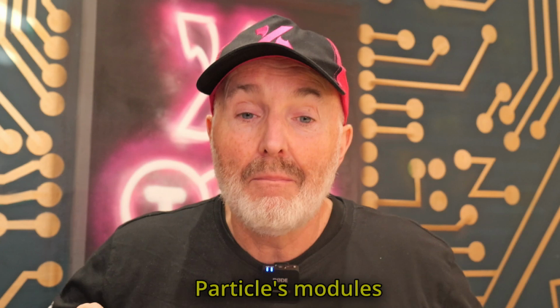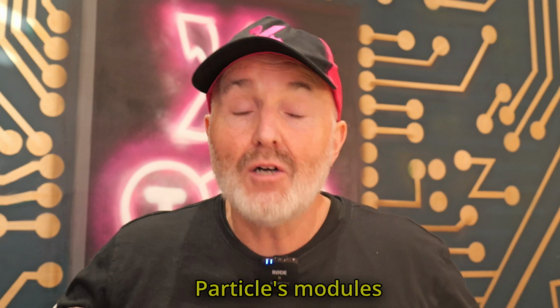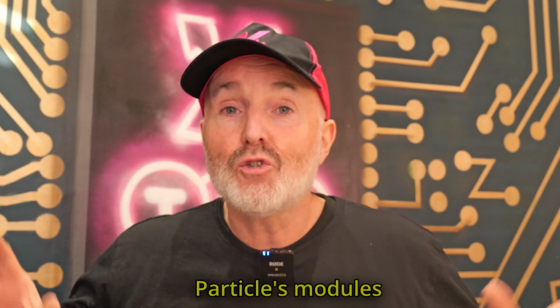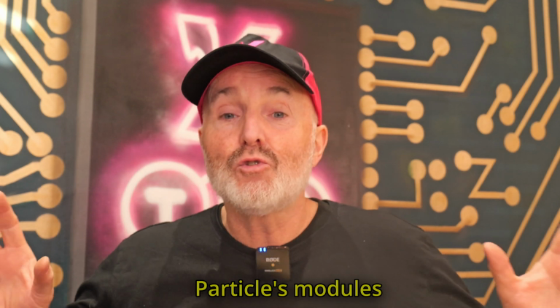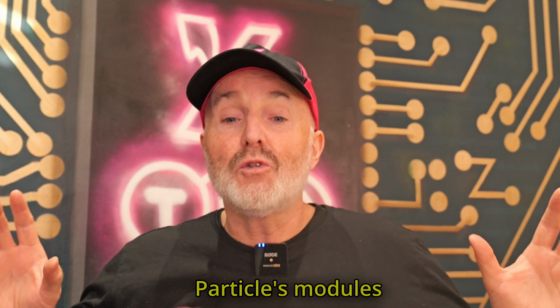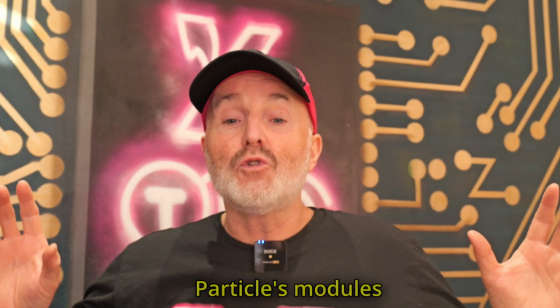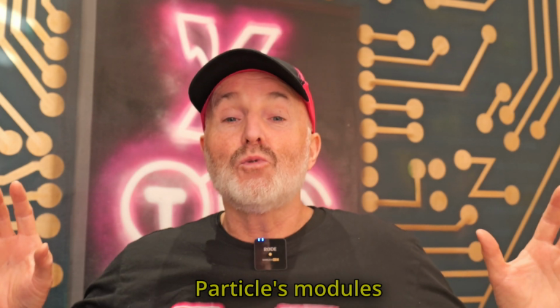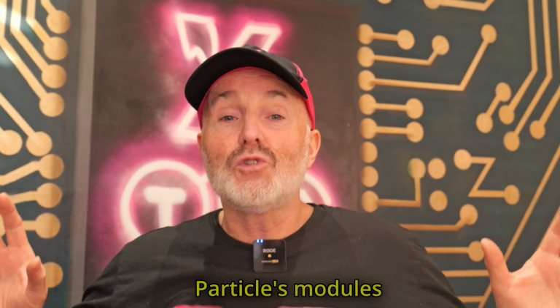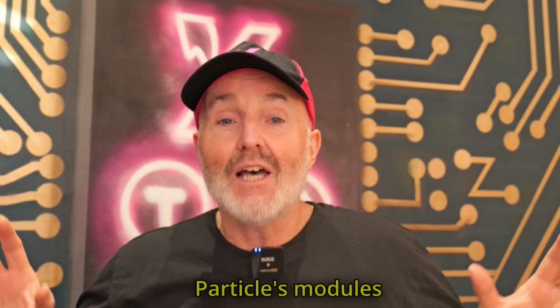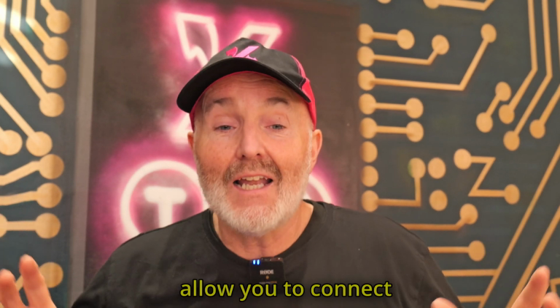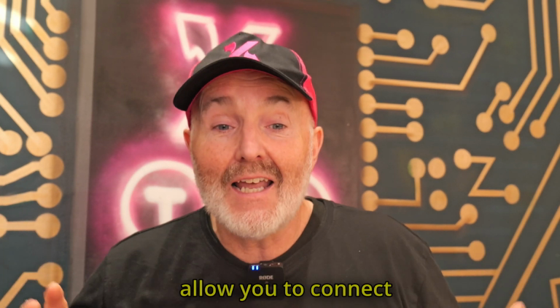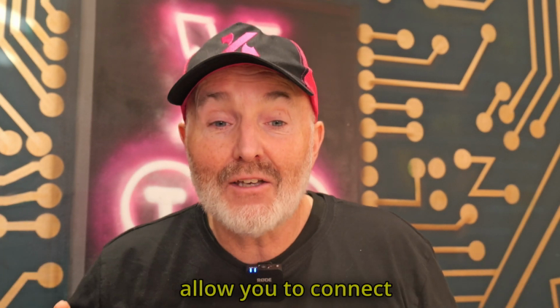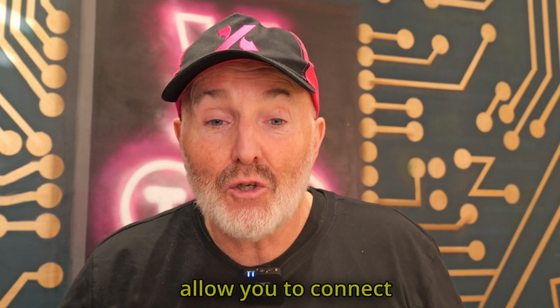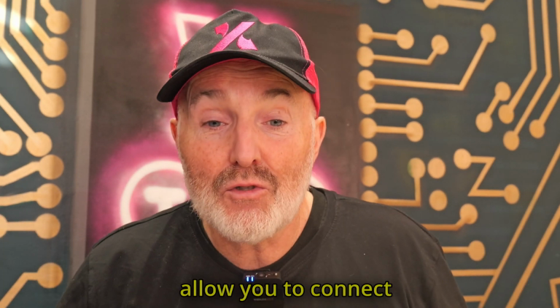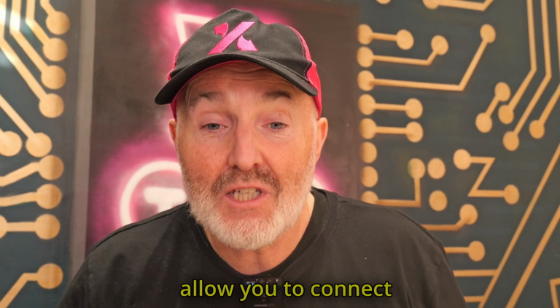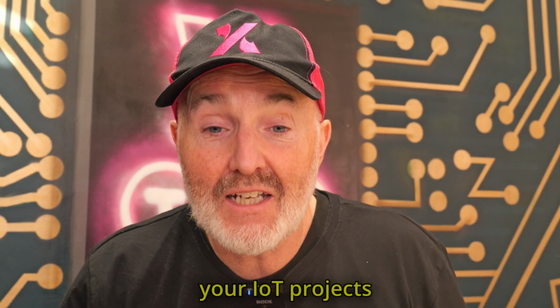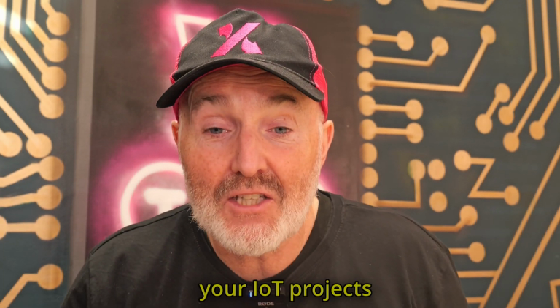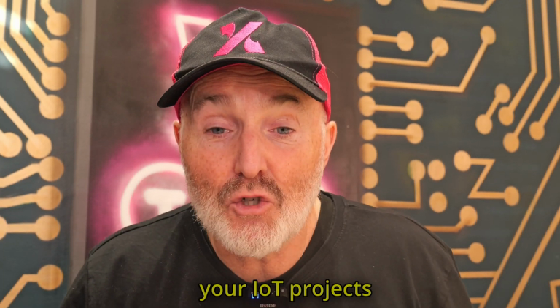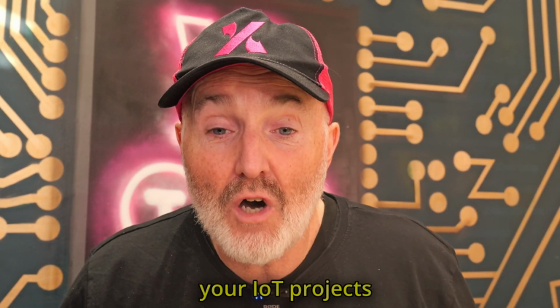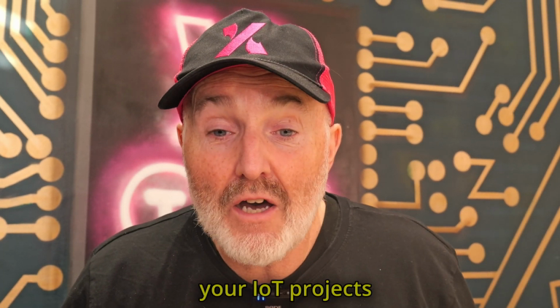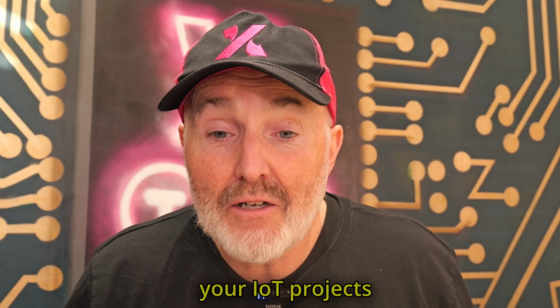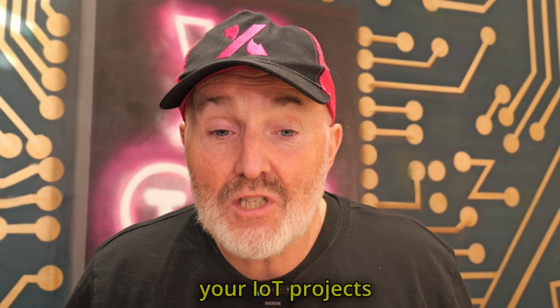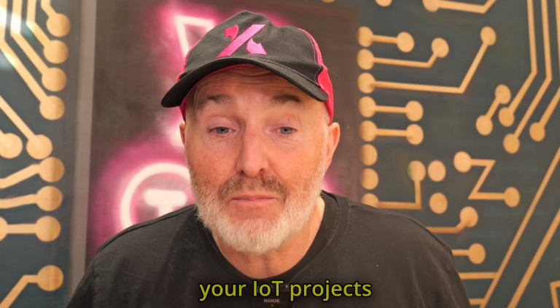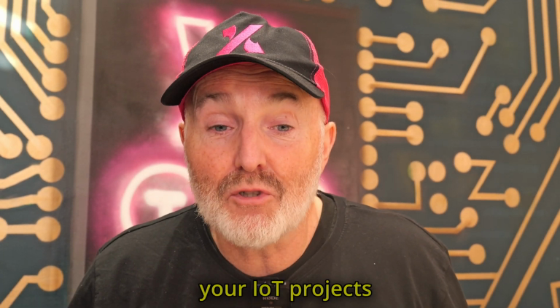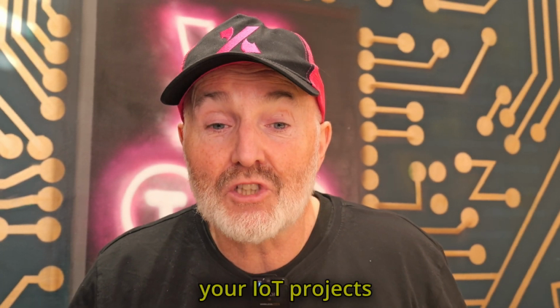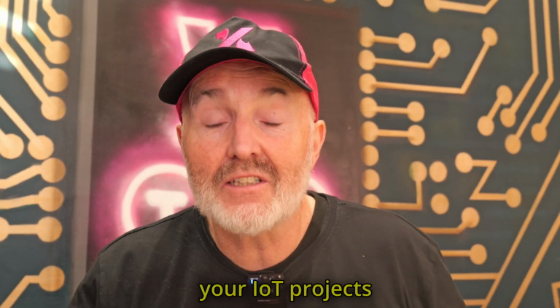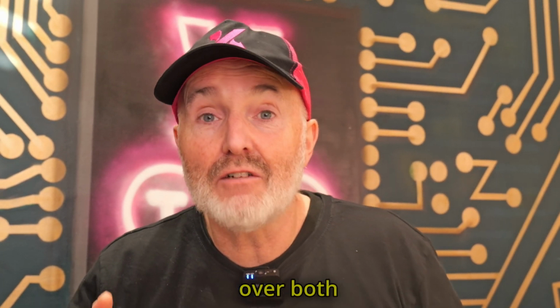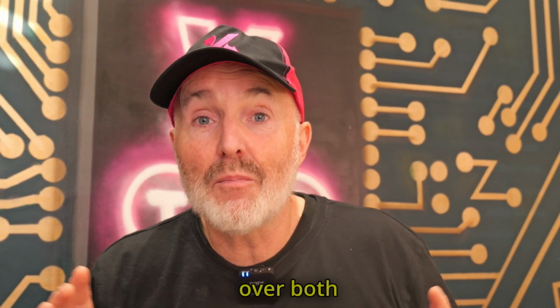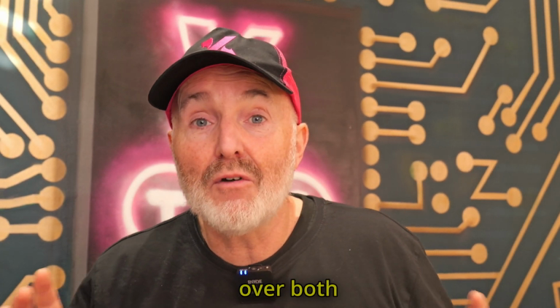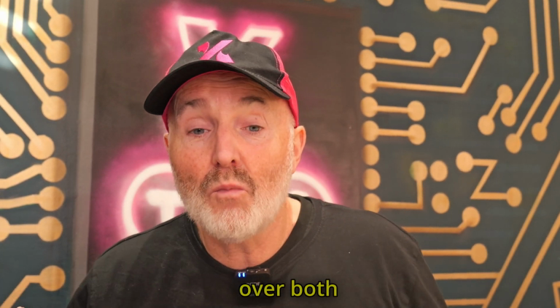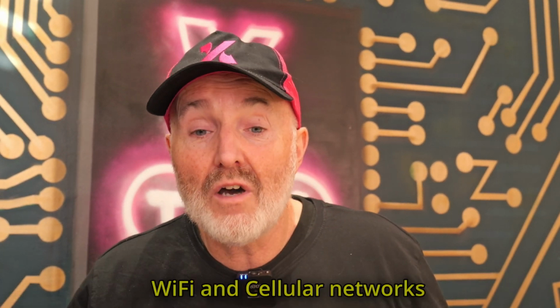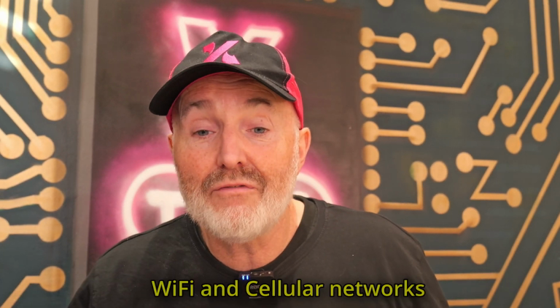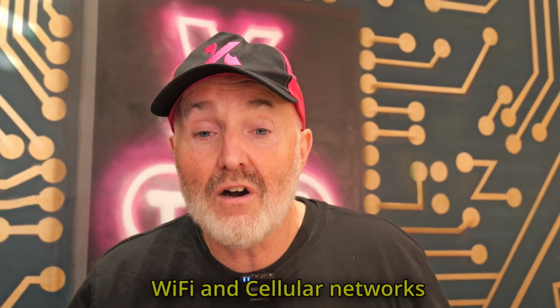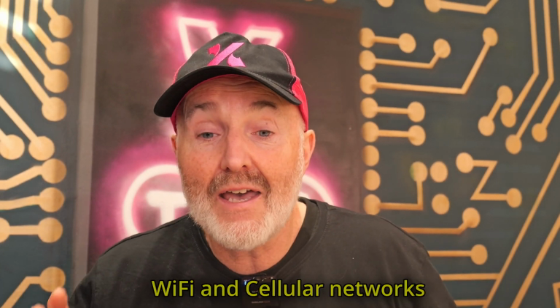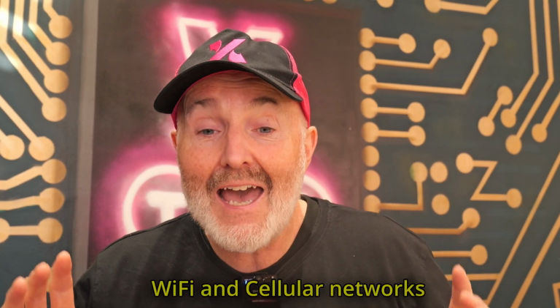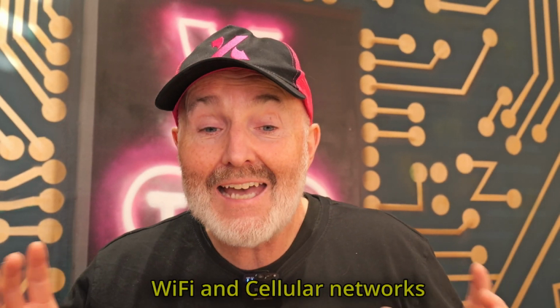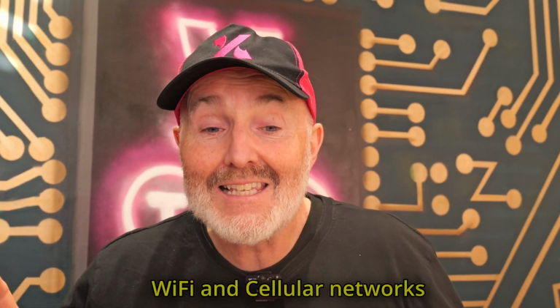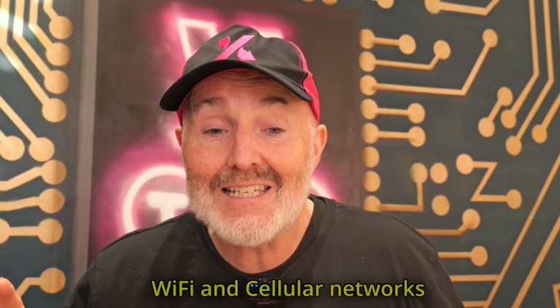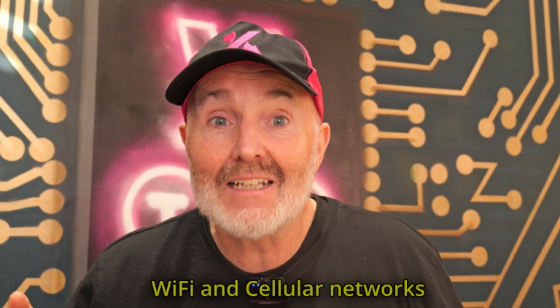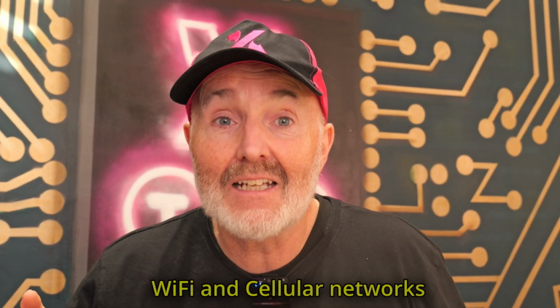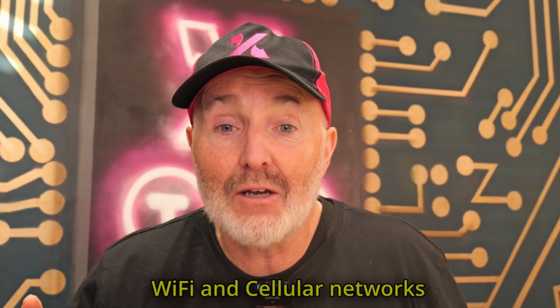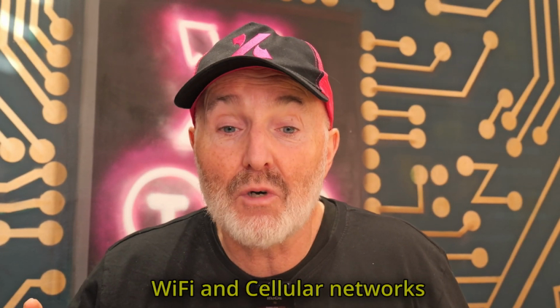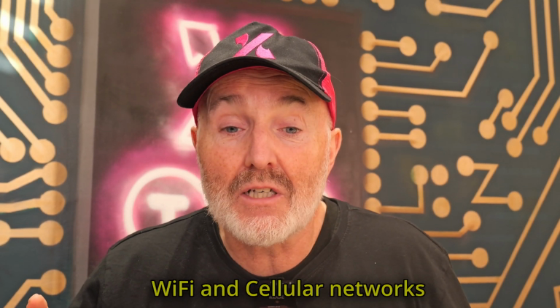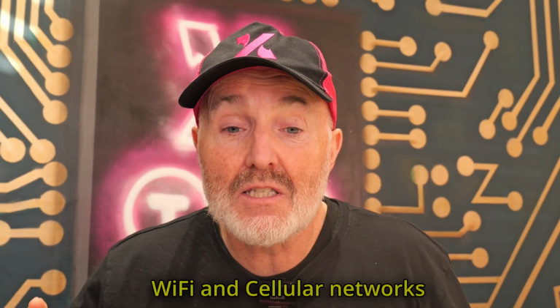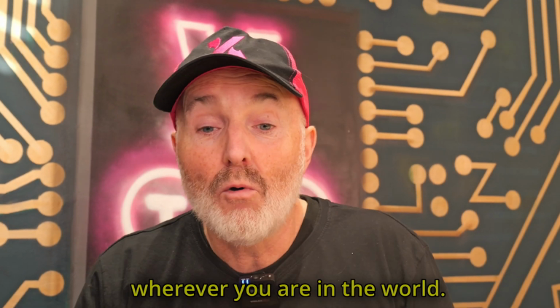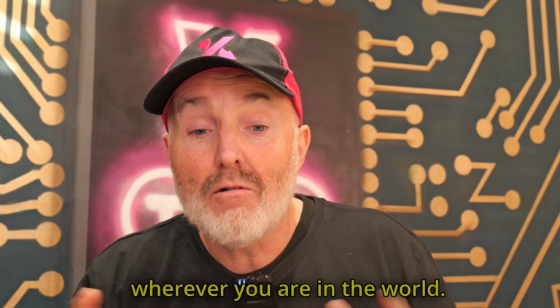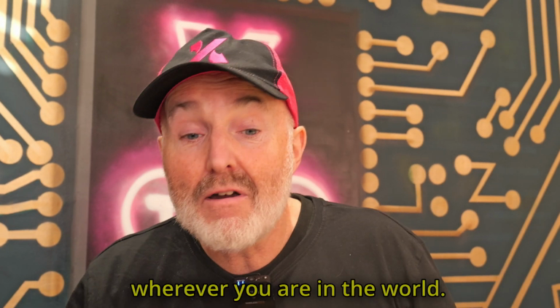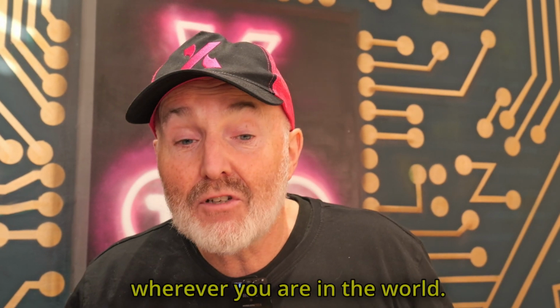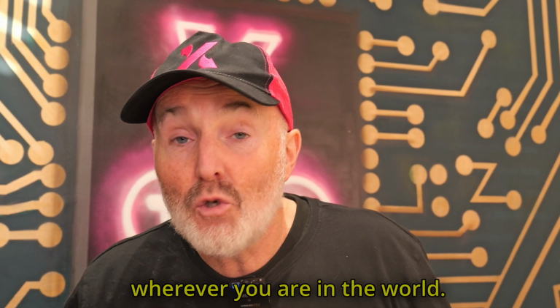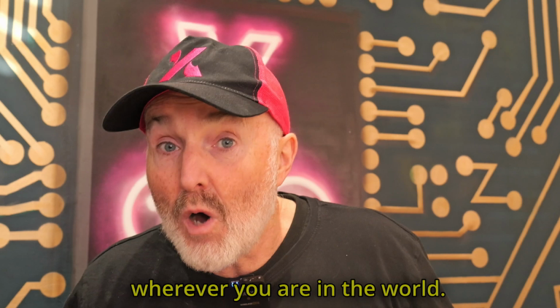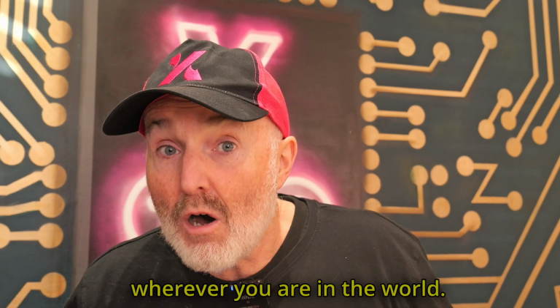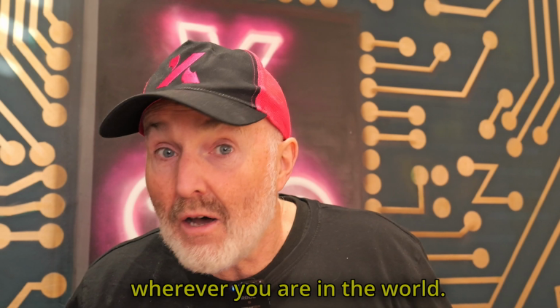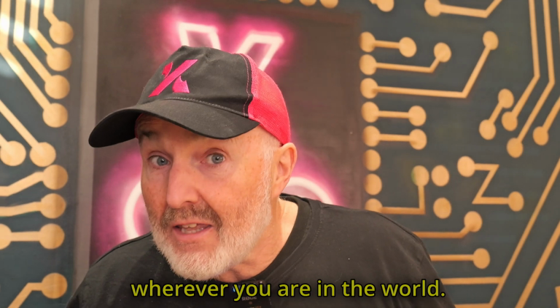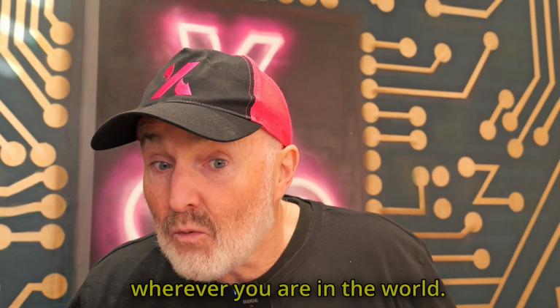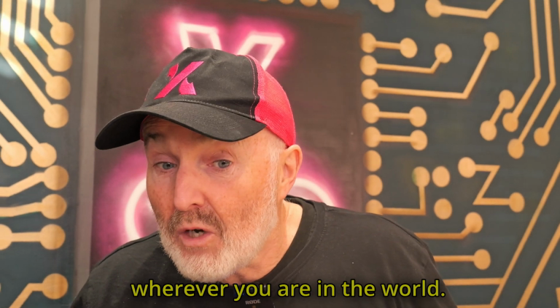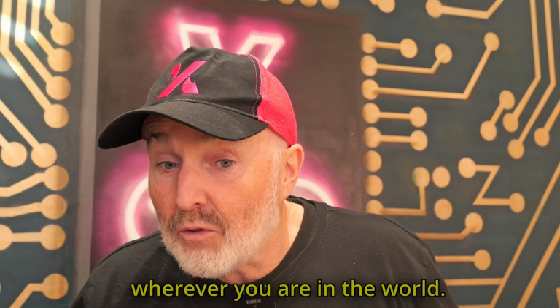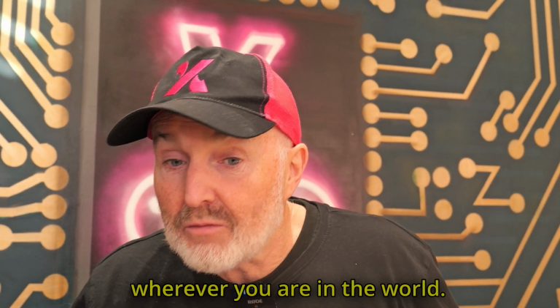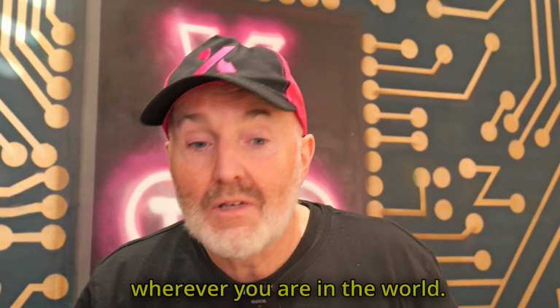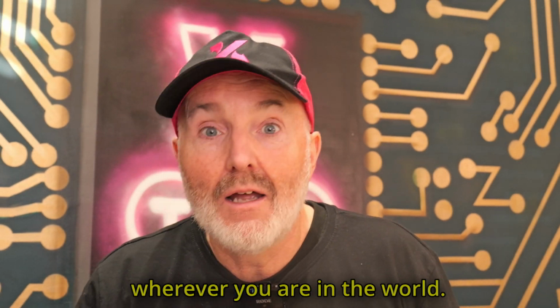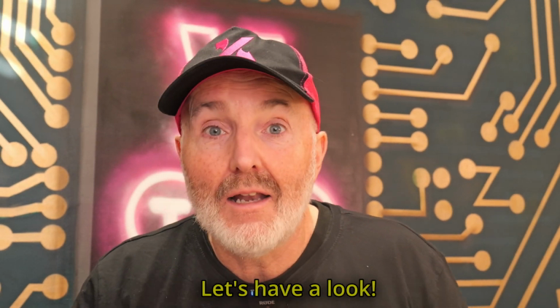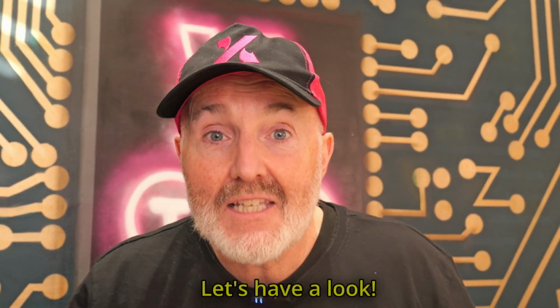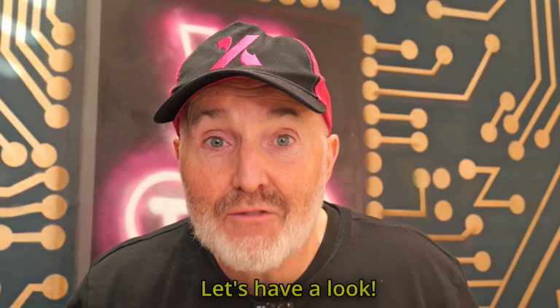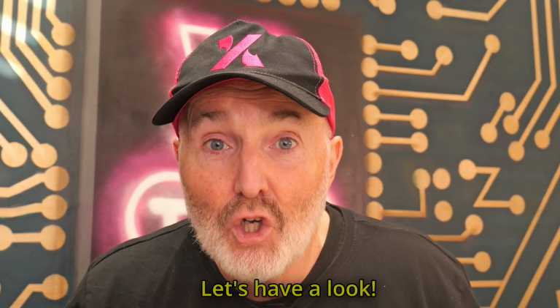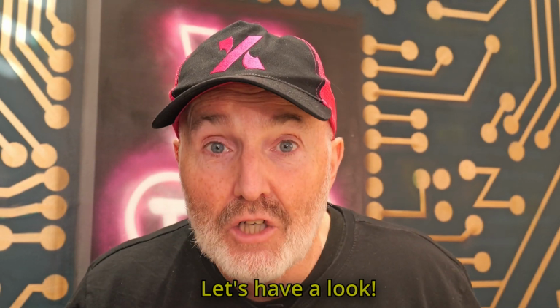Particle's modules allow you to connect your IoT project over both Wi-Fi and cellular networks, wherever you are in the world. Let's have a look.